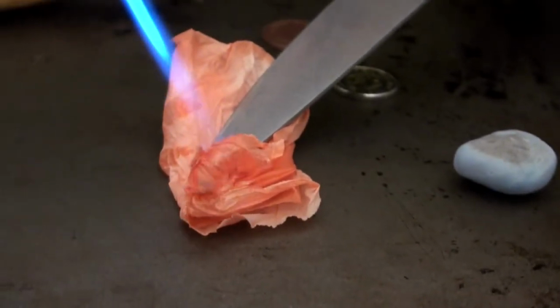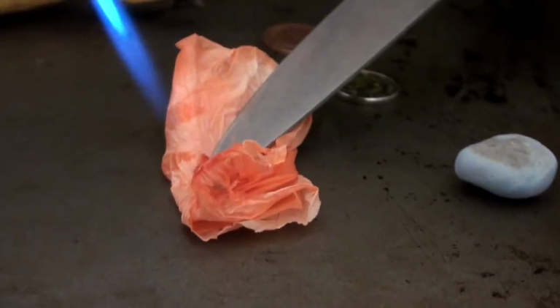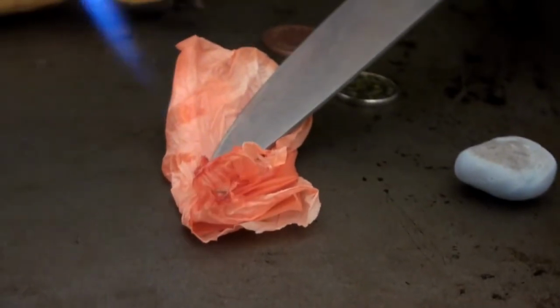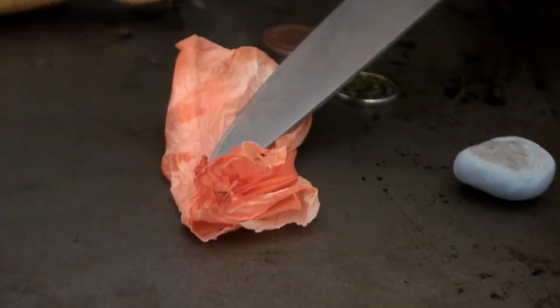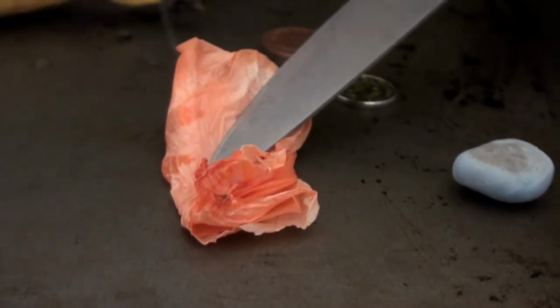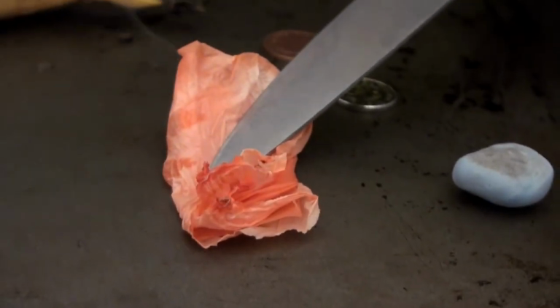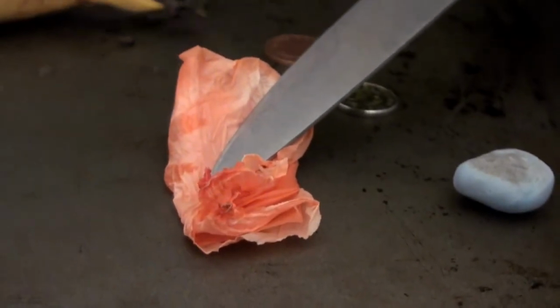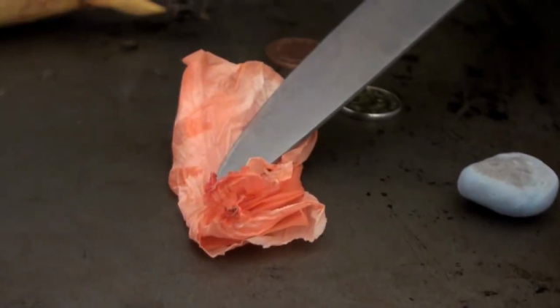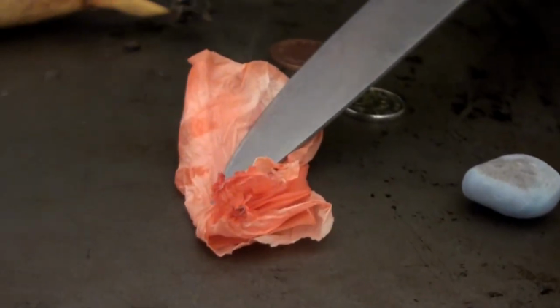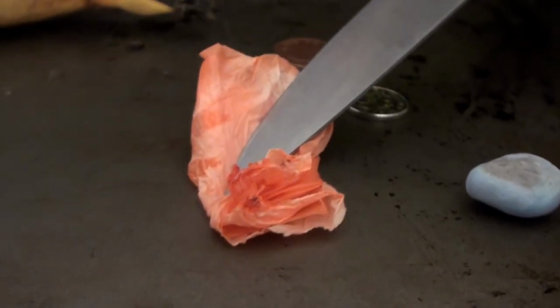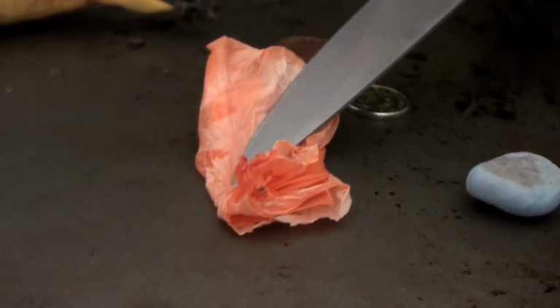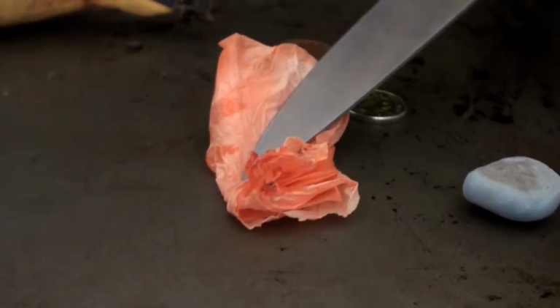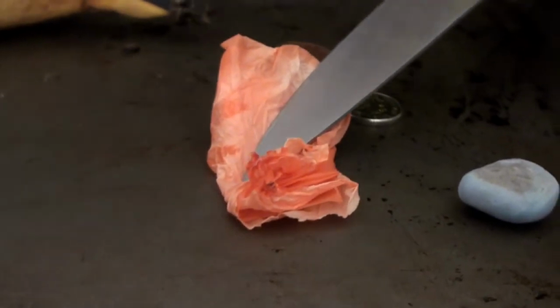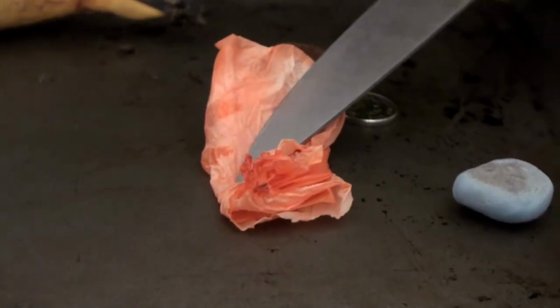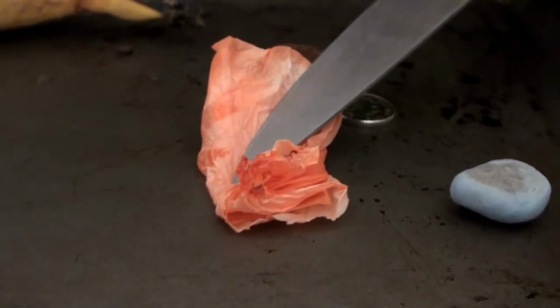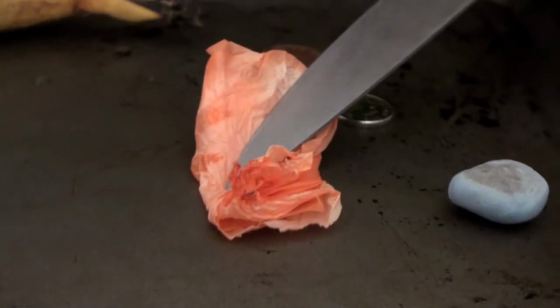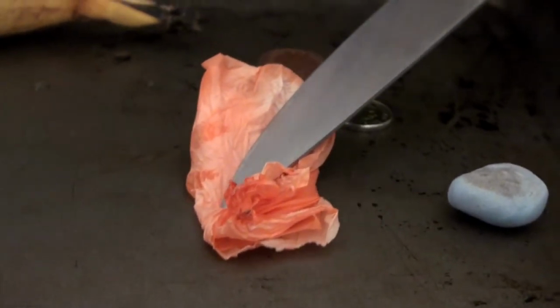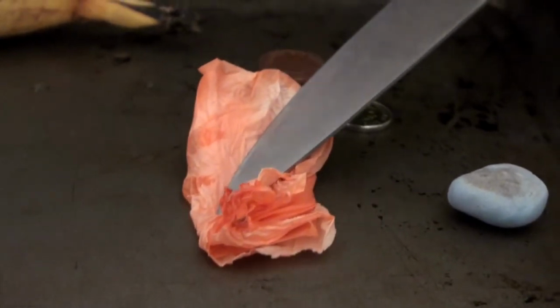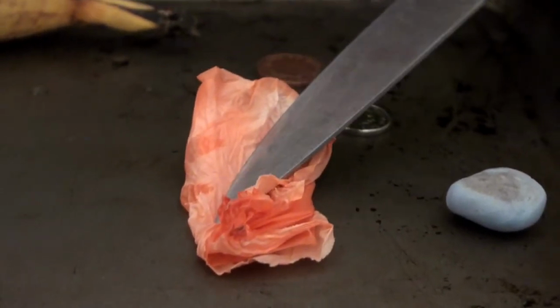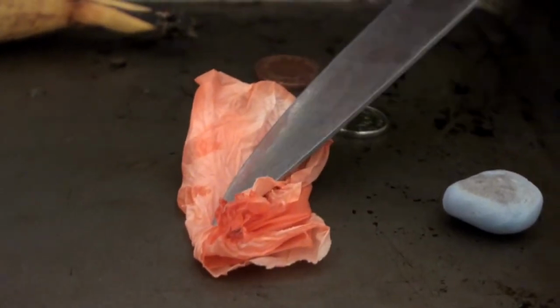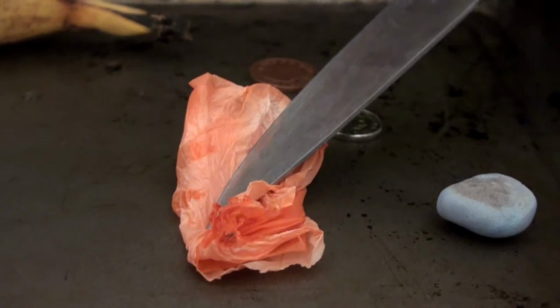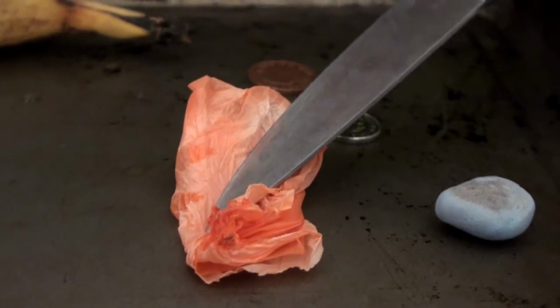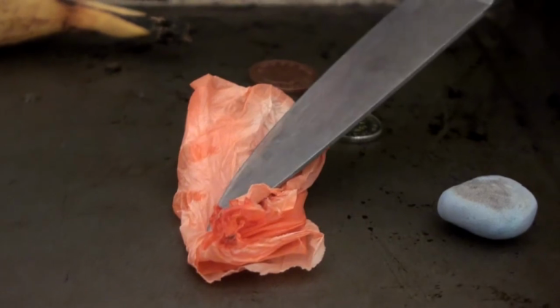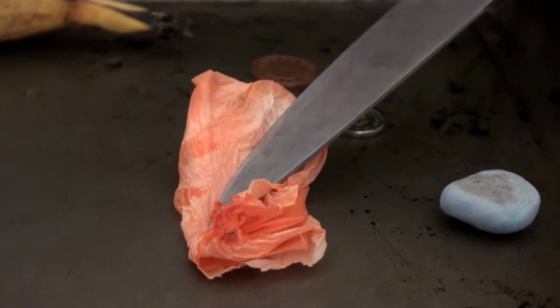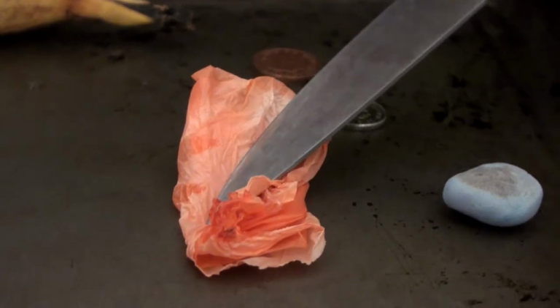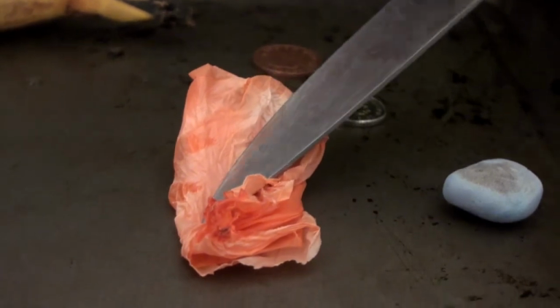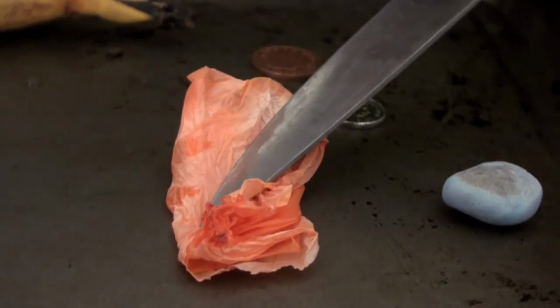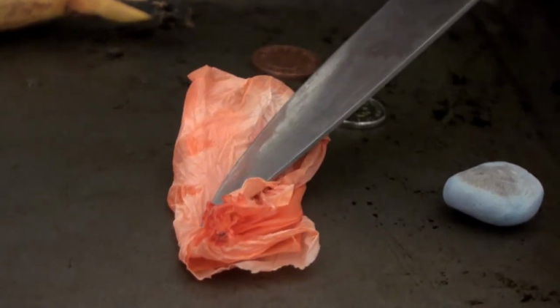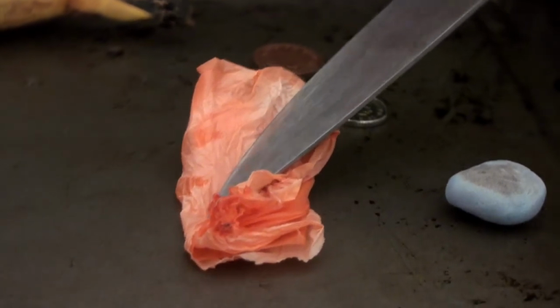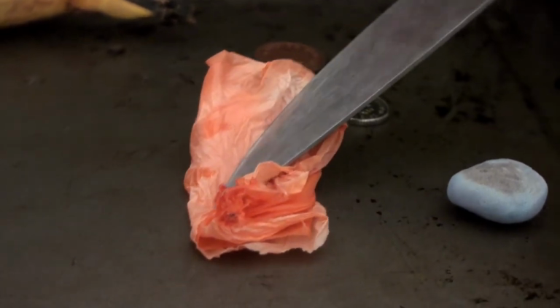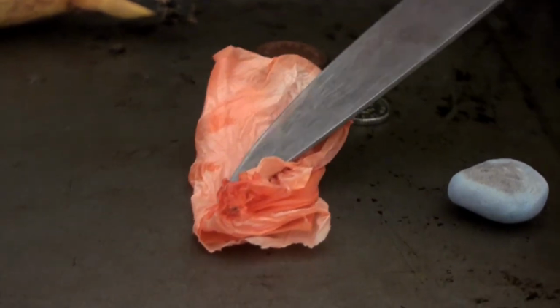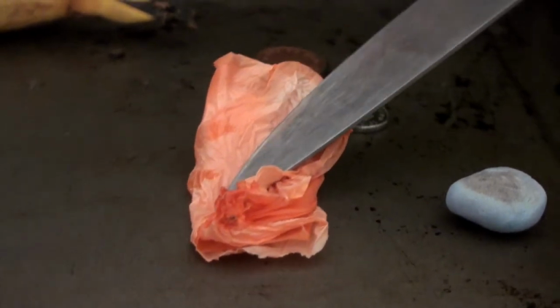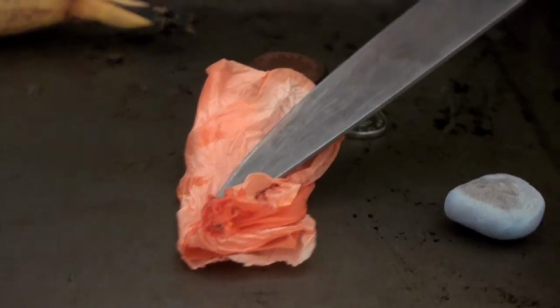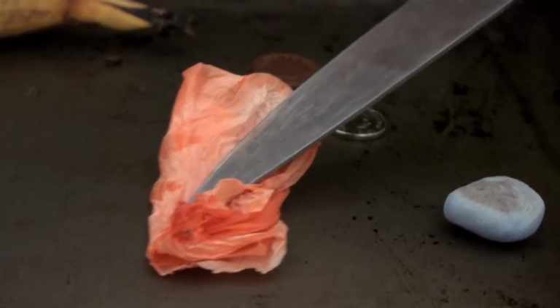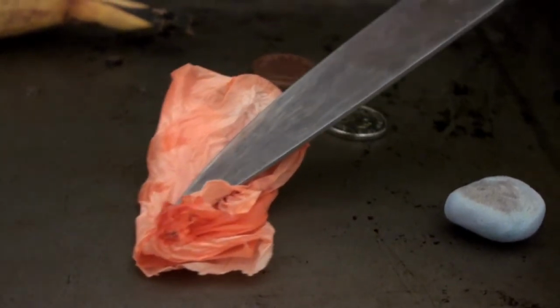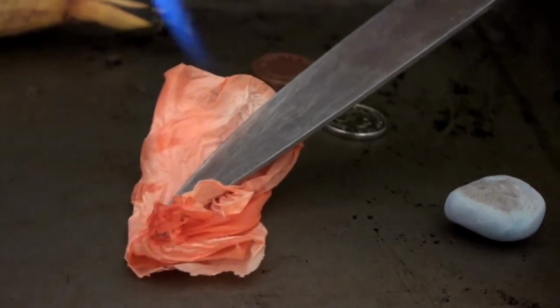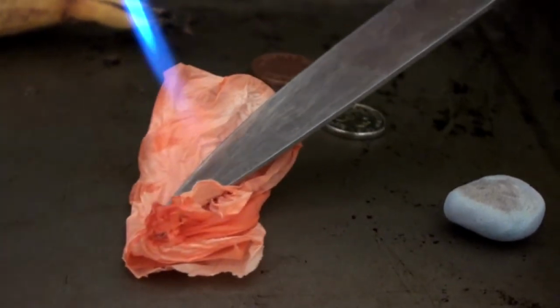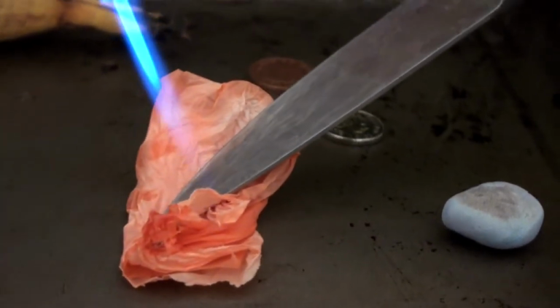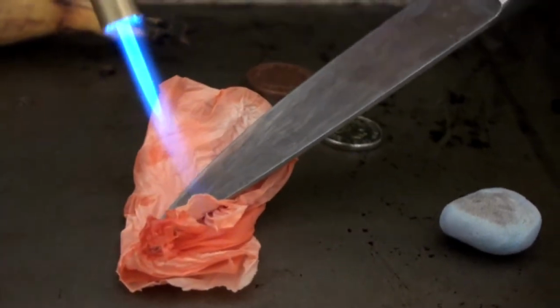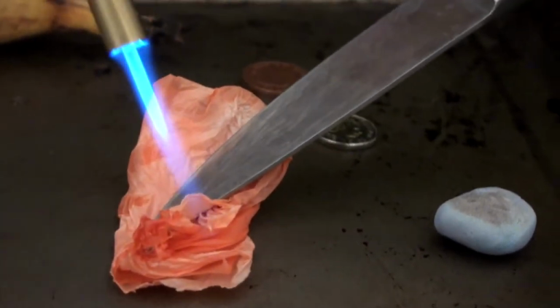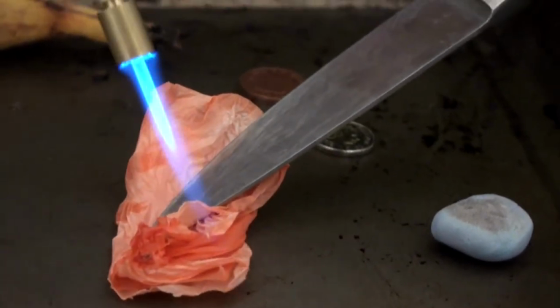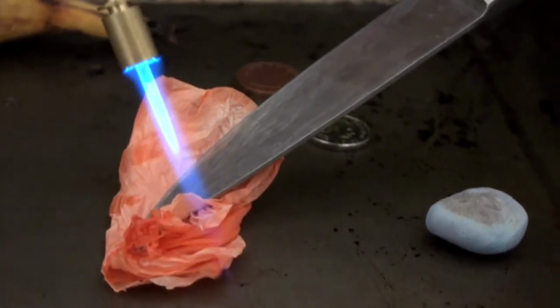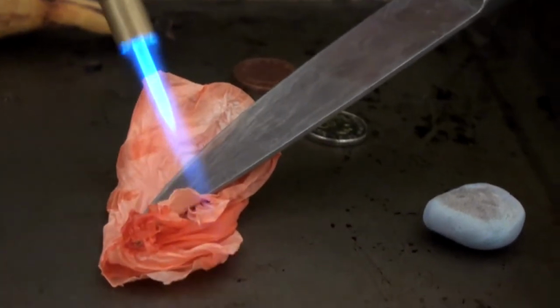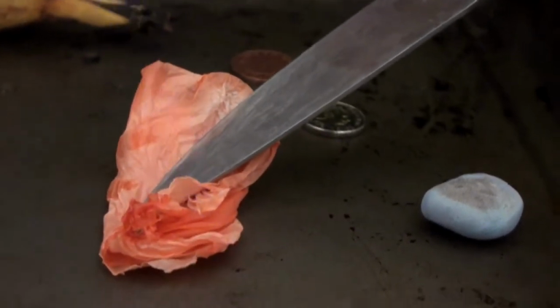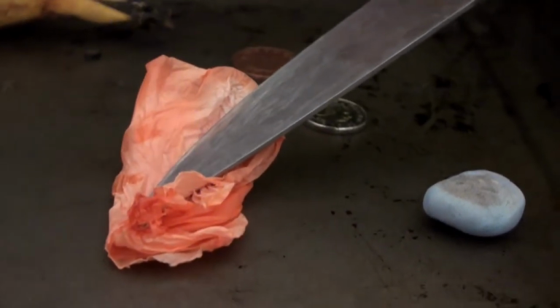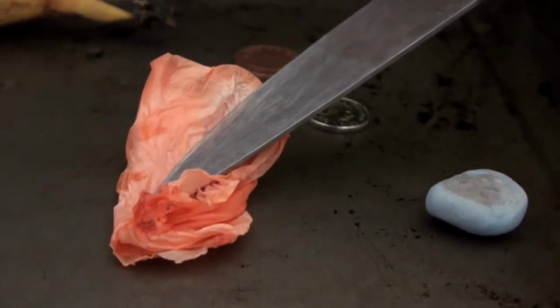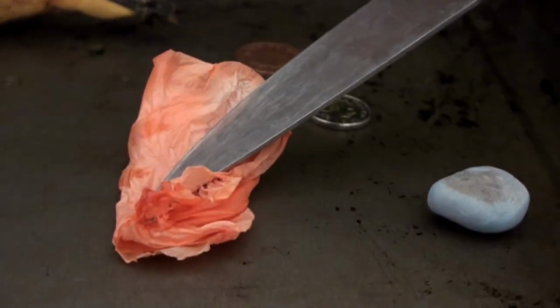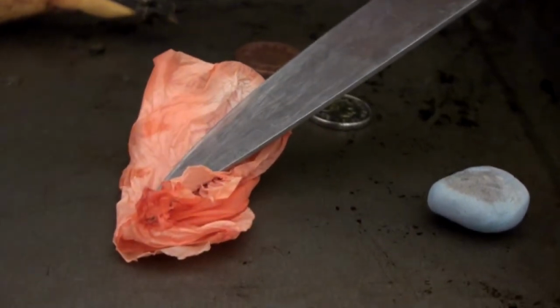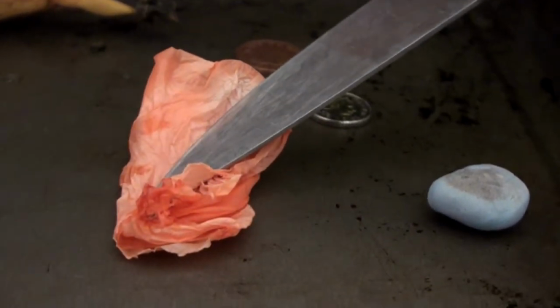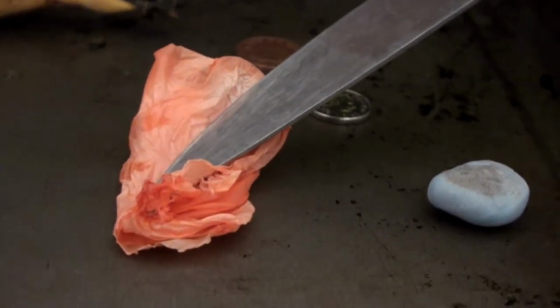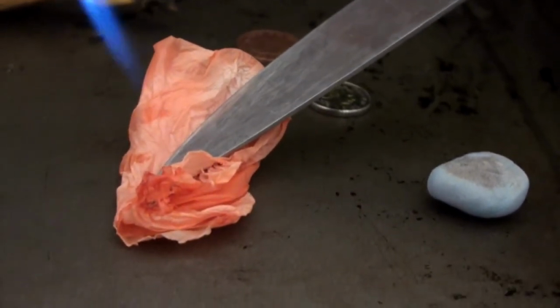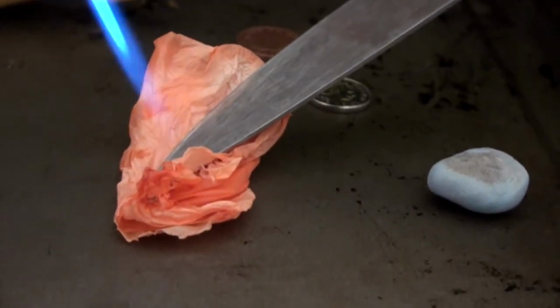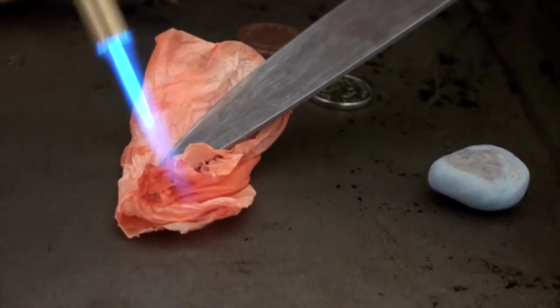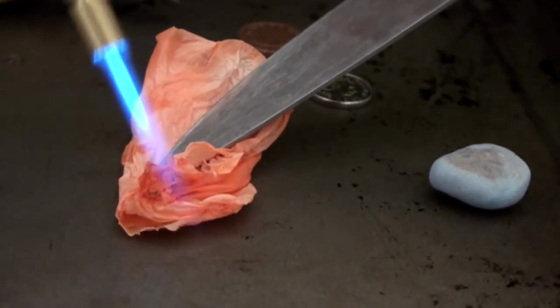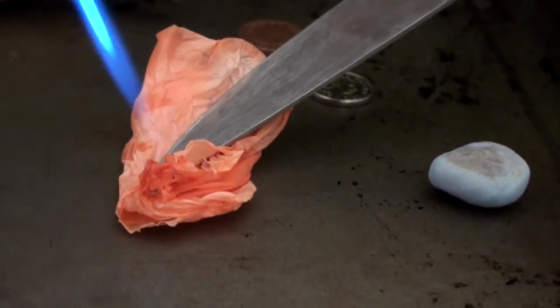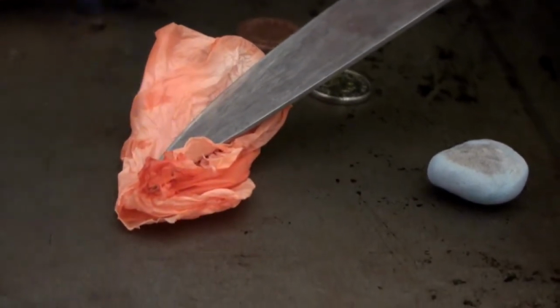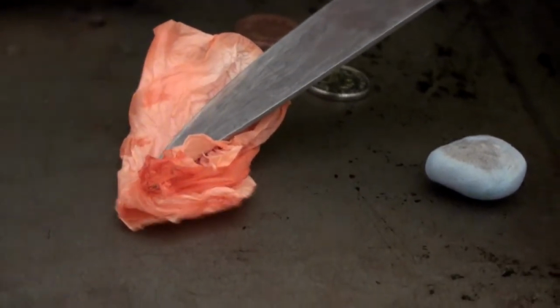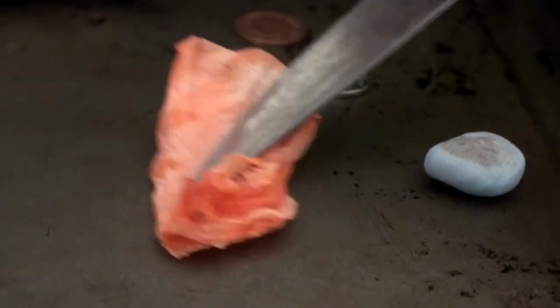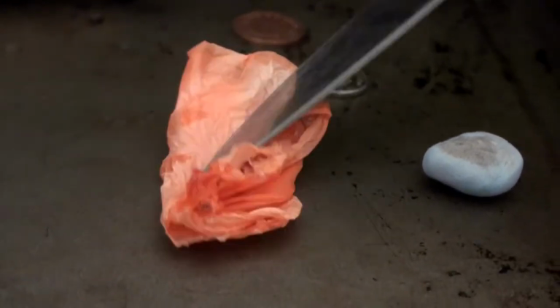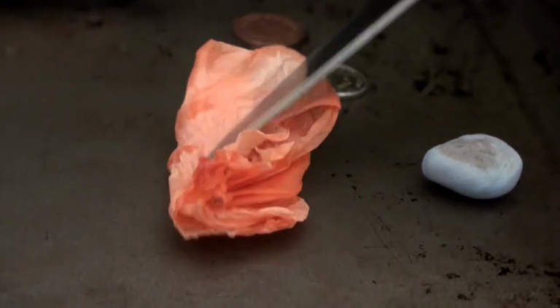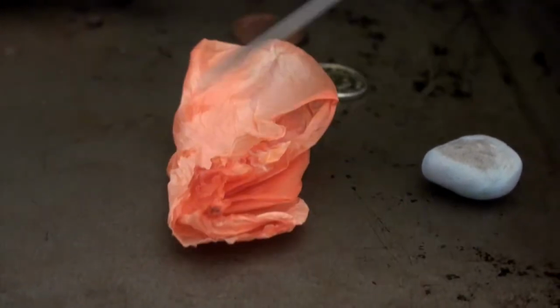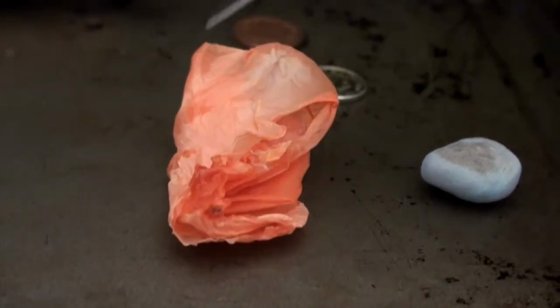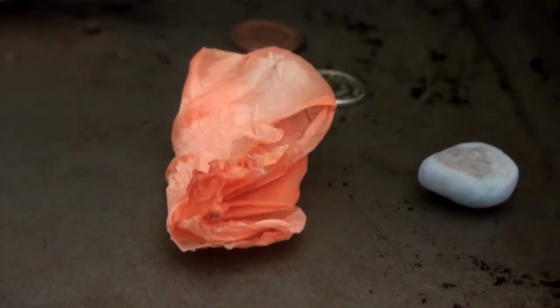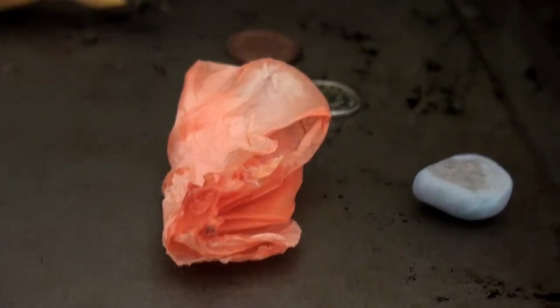Scared of the fire. Bit of flames there, but that's all right. Scared of the flames, very hot.